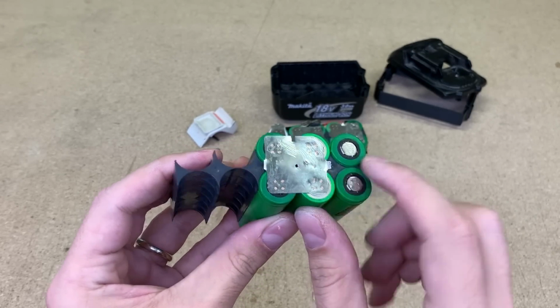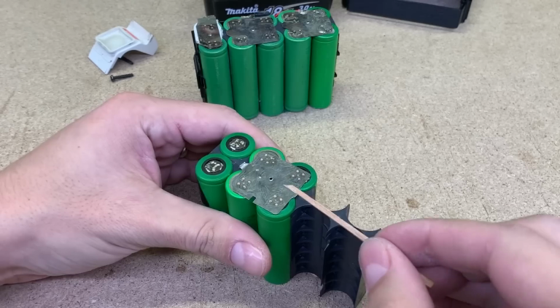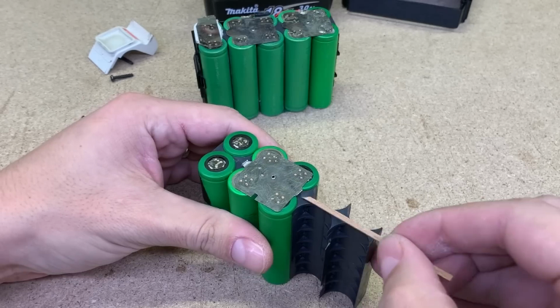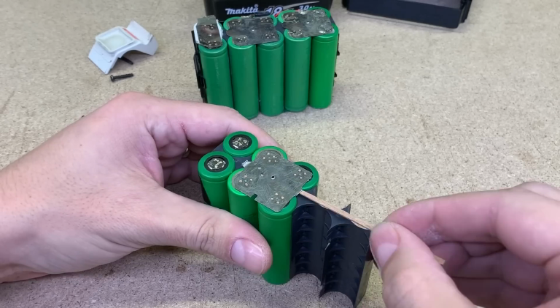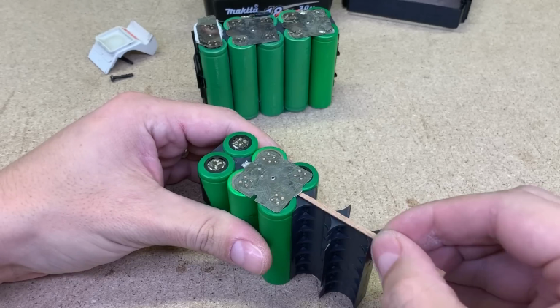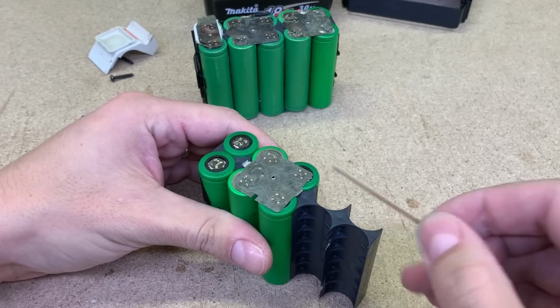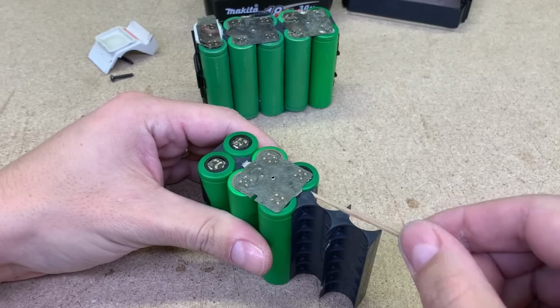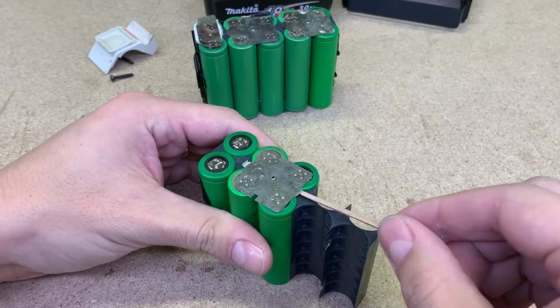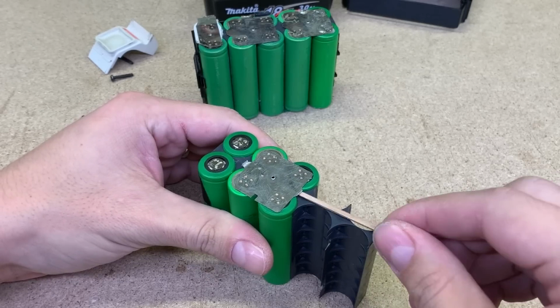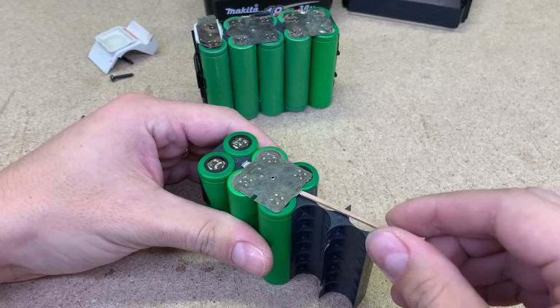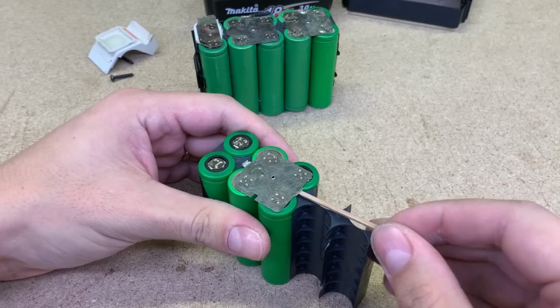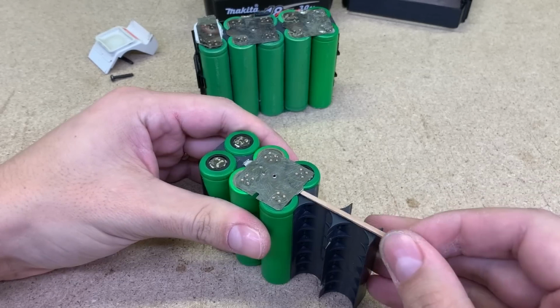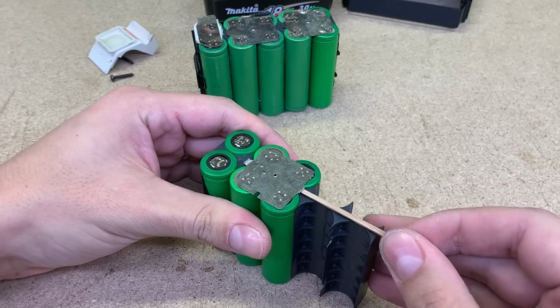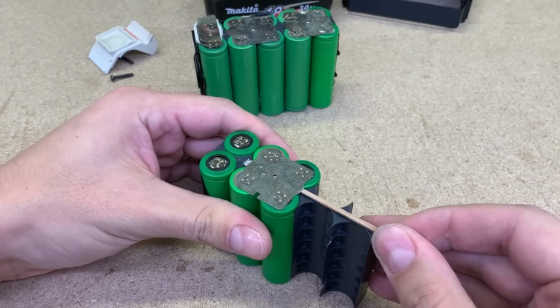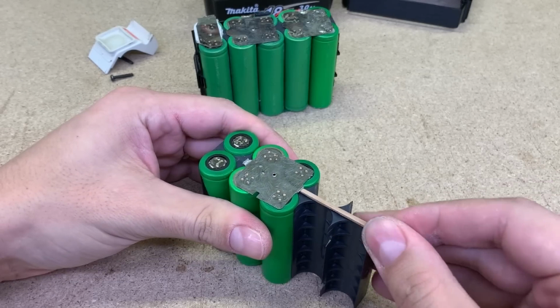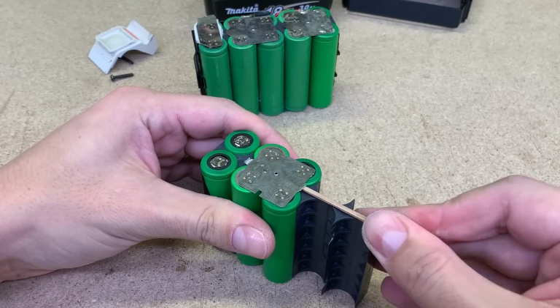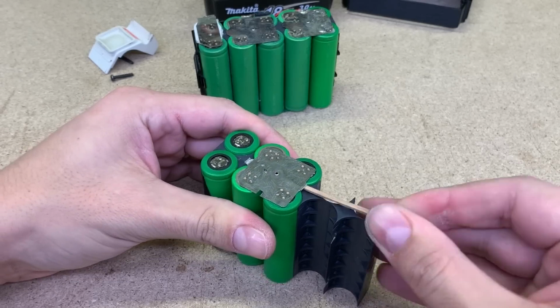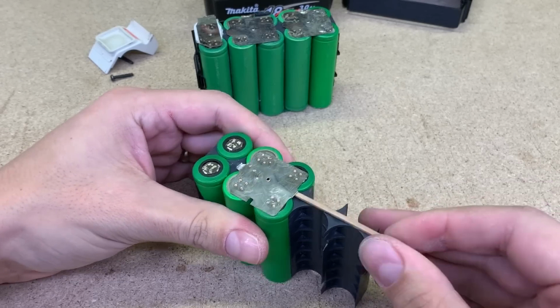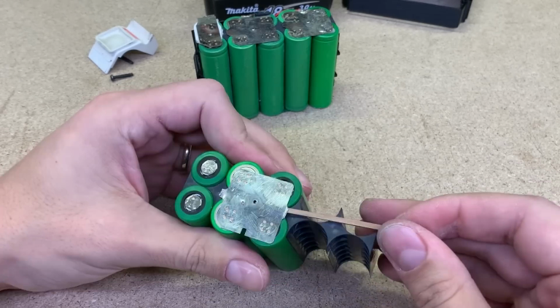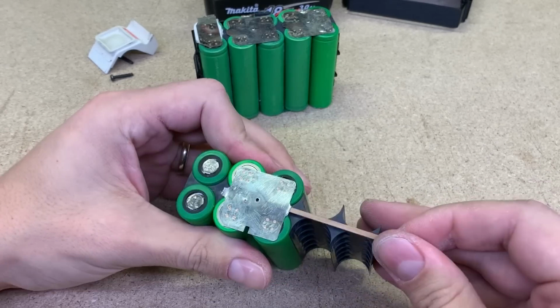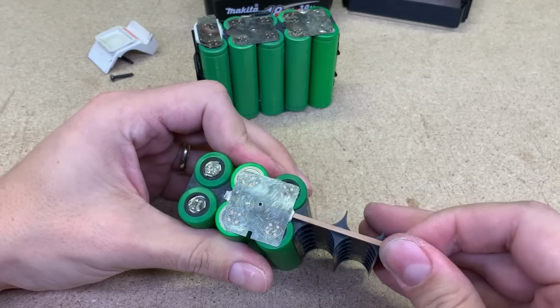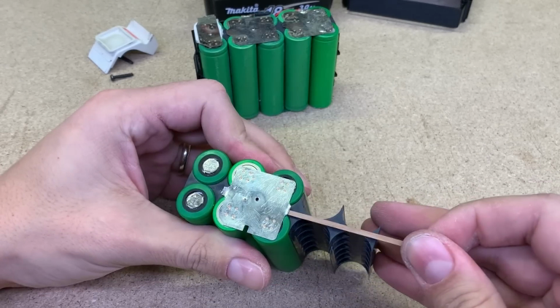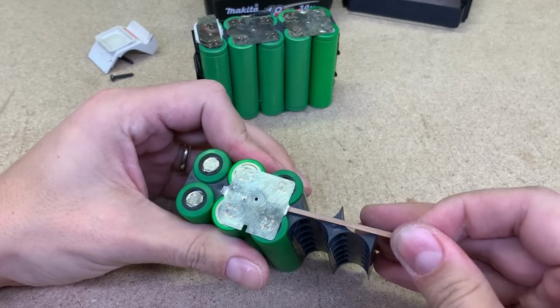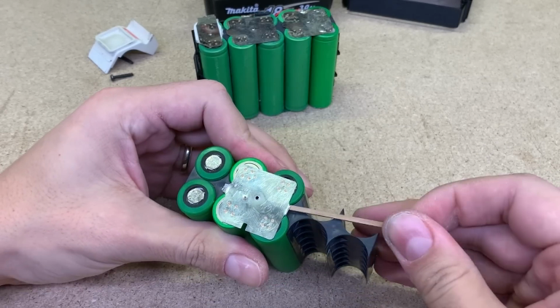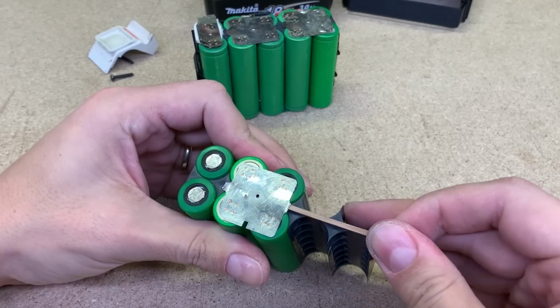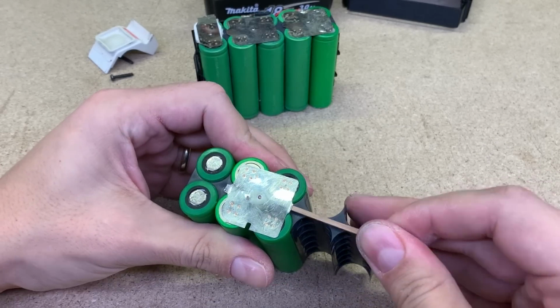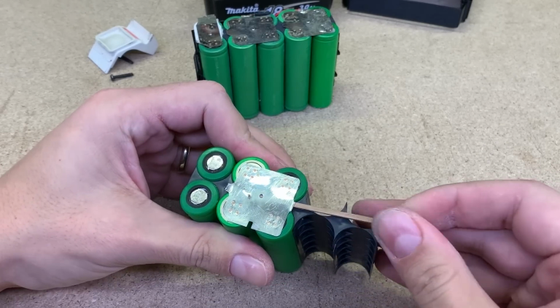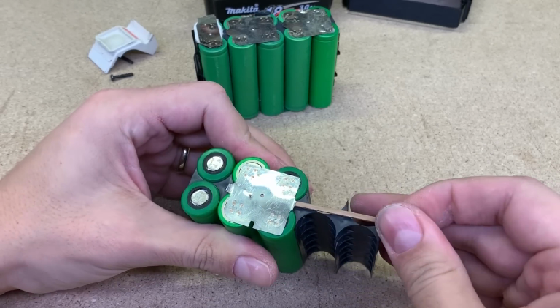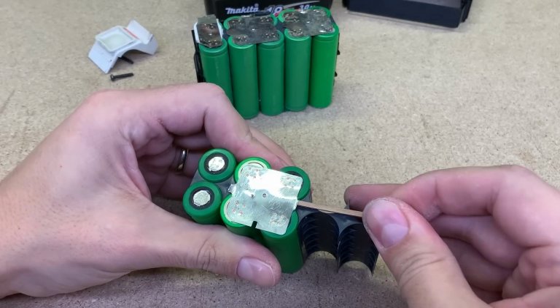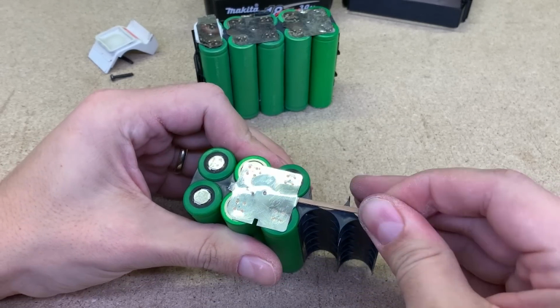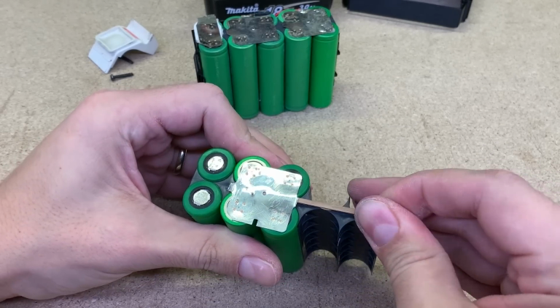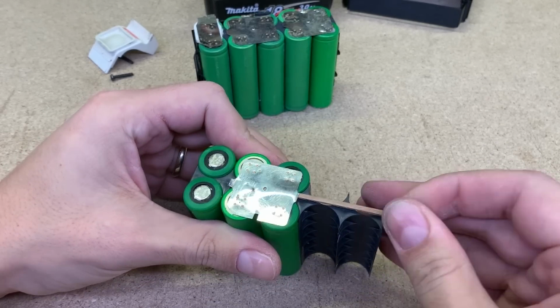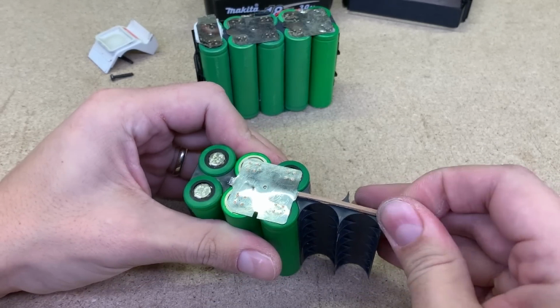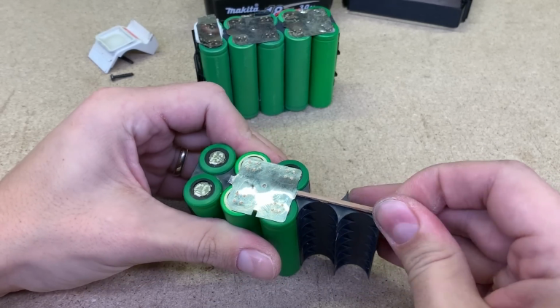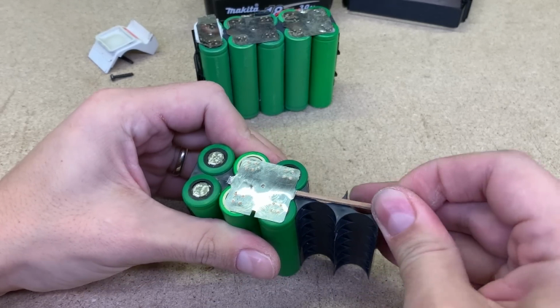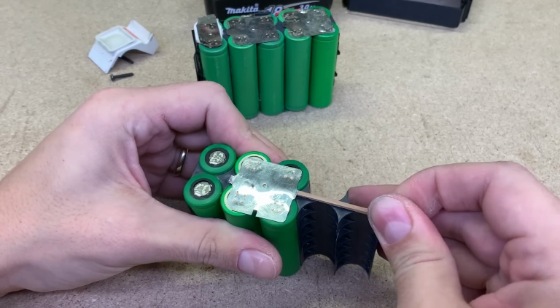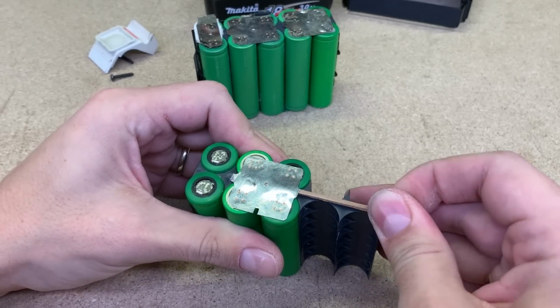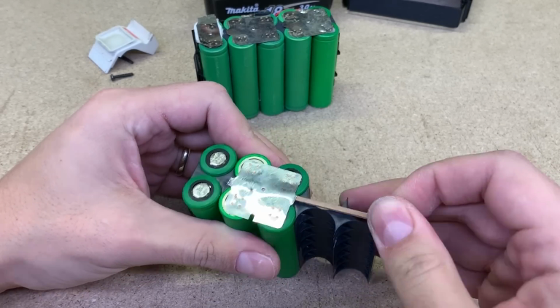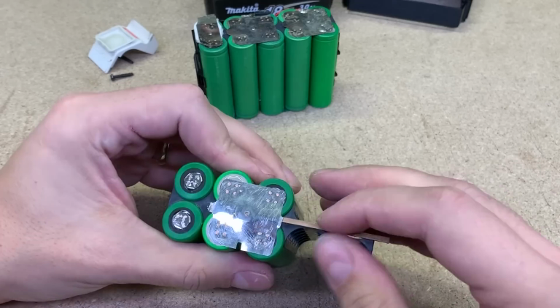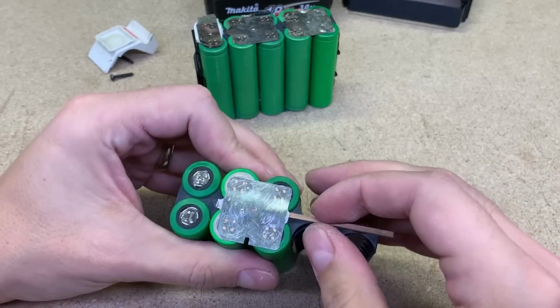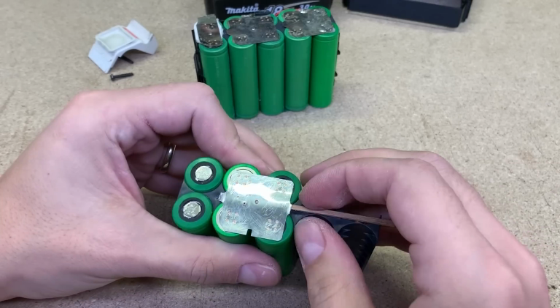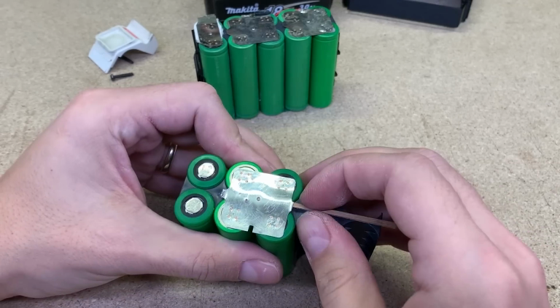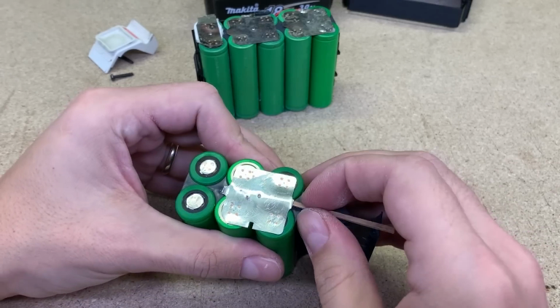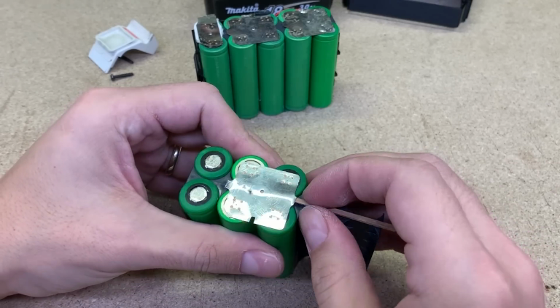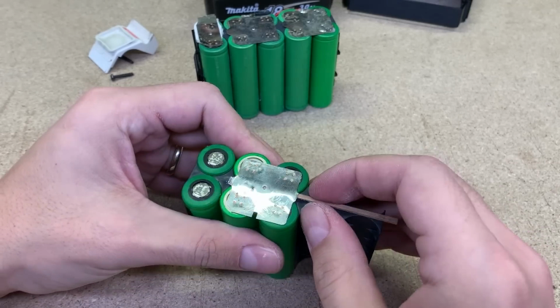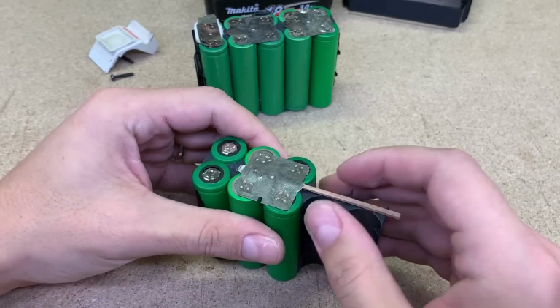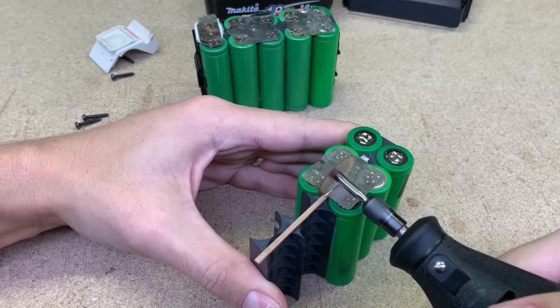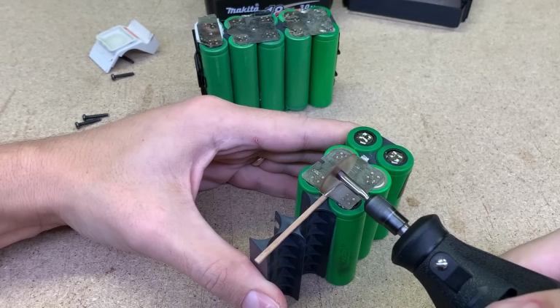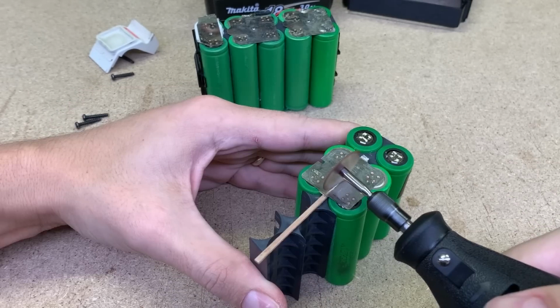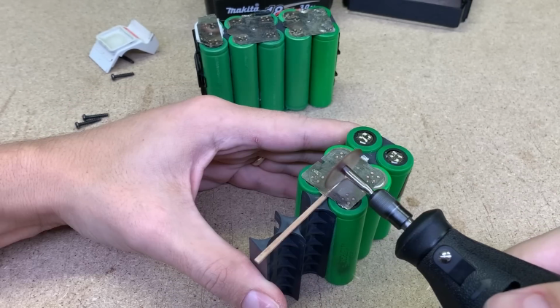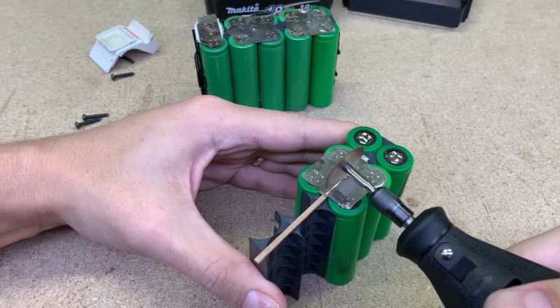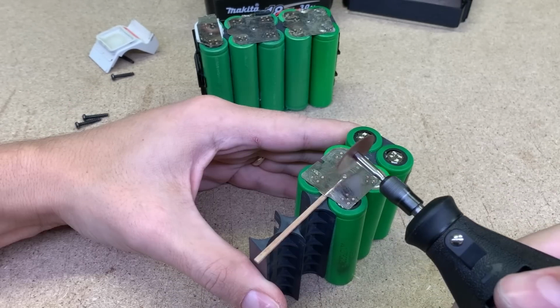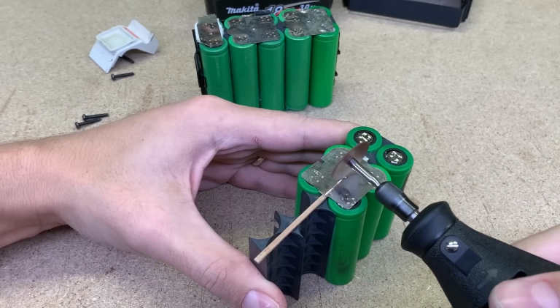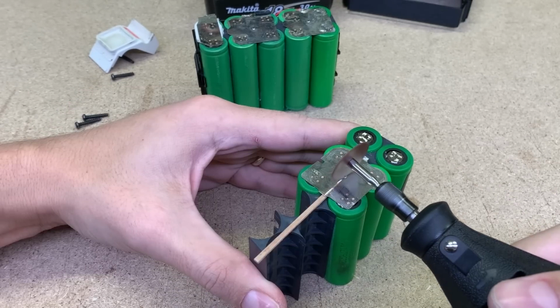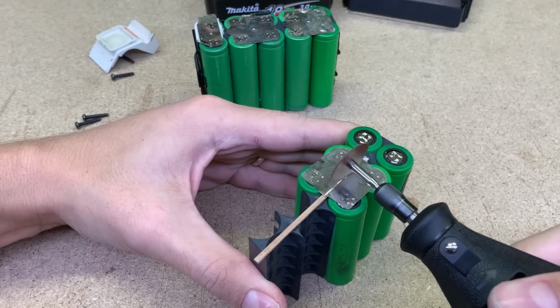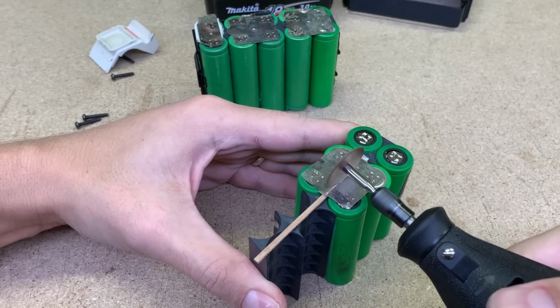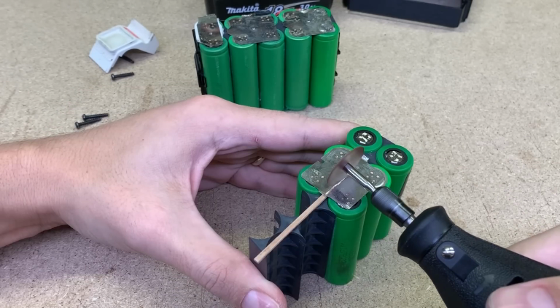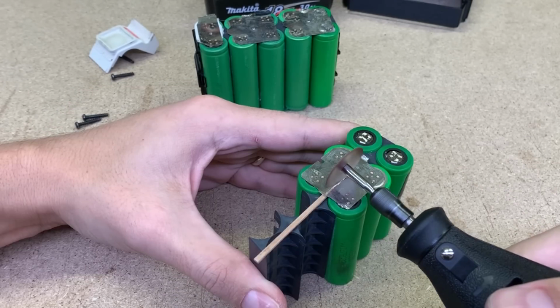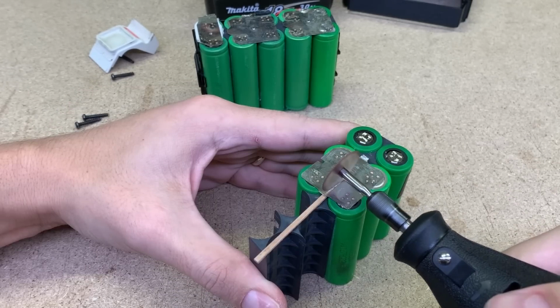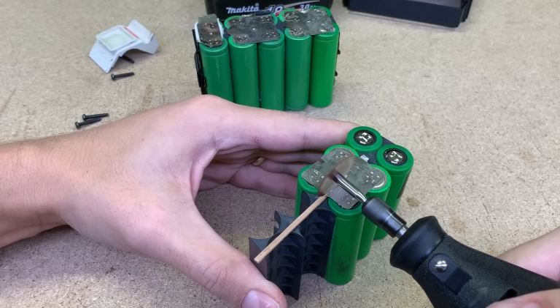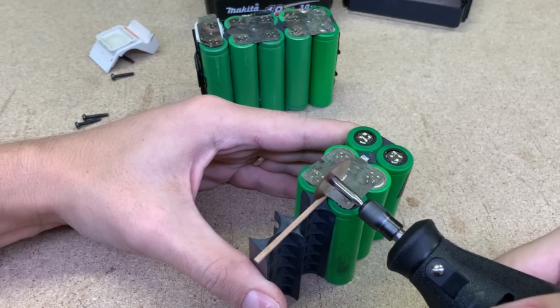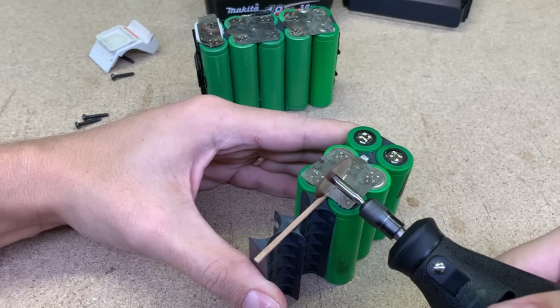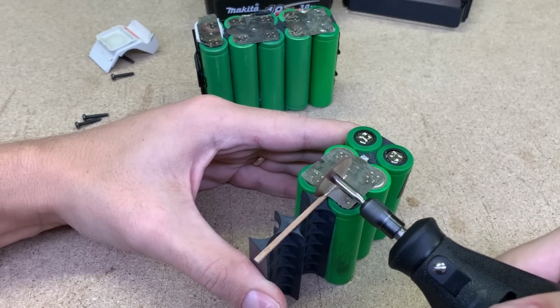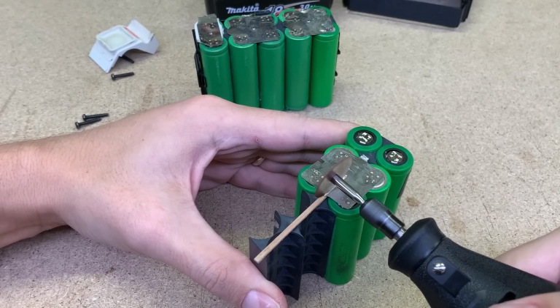With a thin piece of wood, I raise the battery tab a bit and very slowly and carefully cut it with a rotary tool.